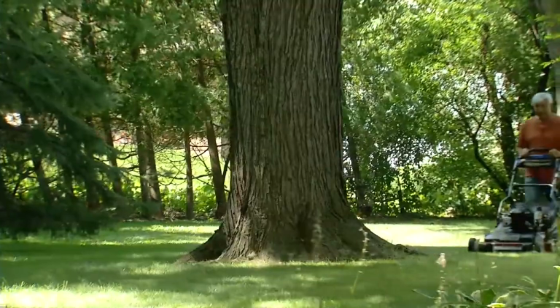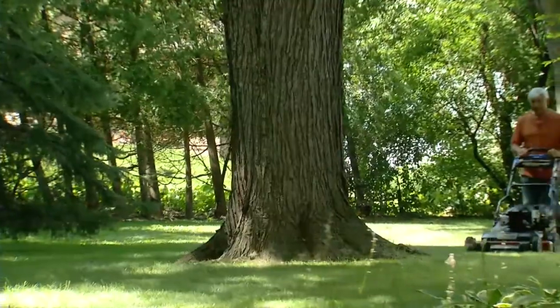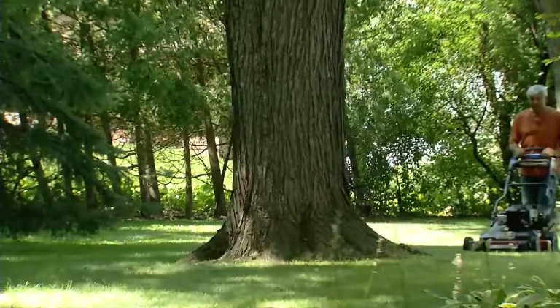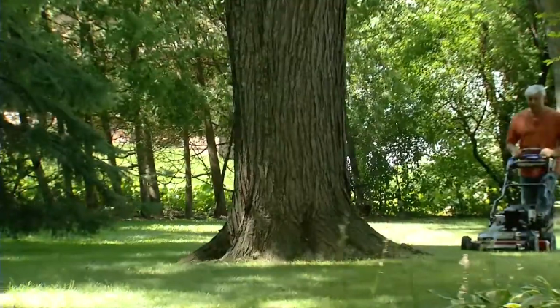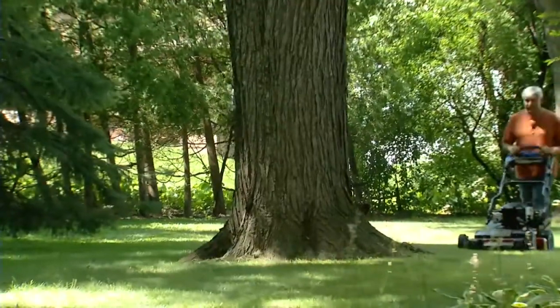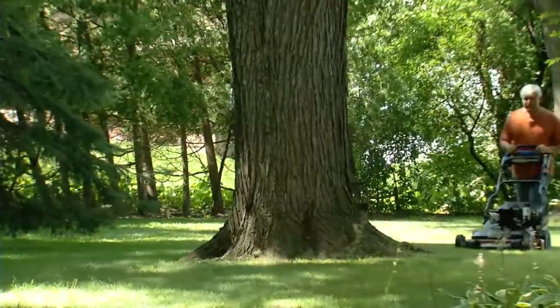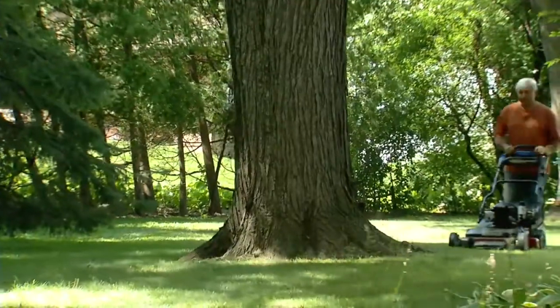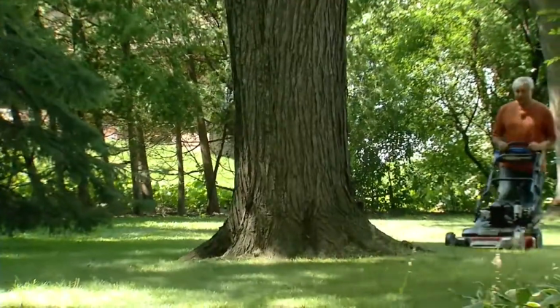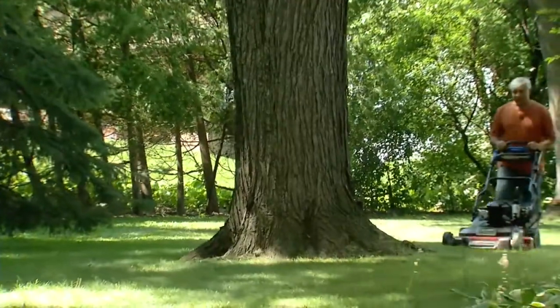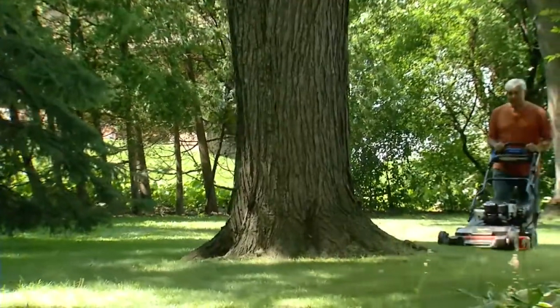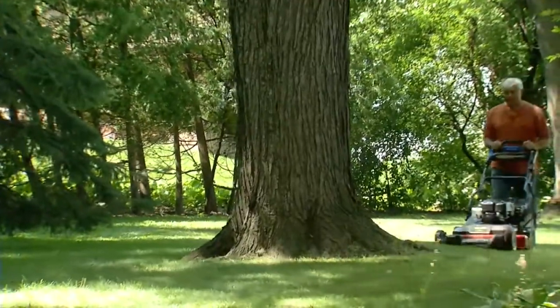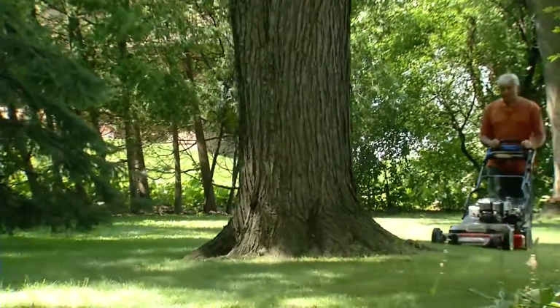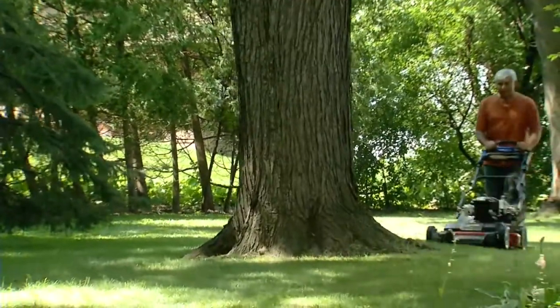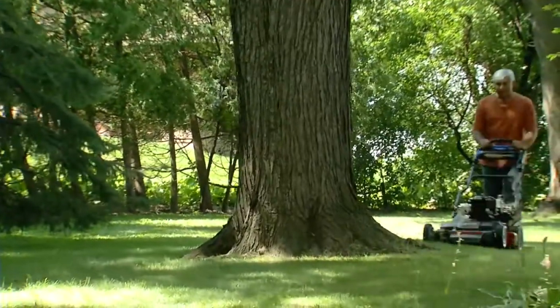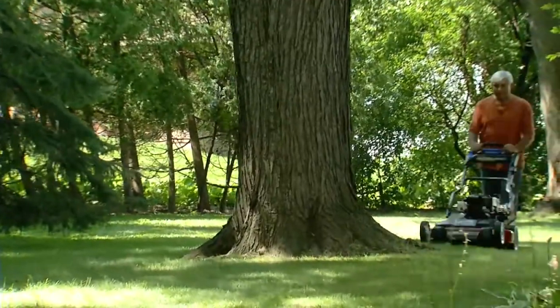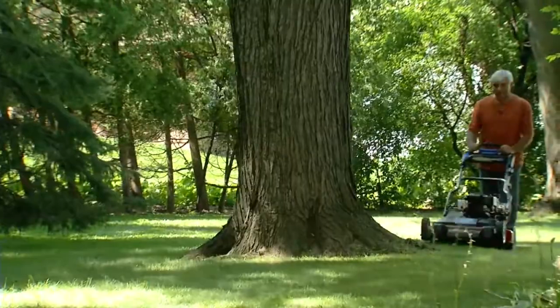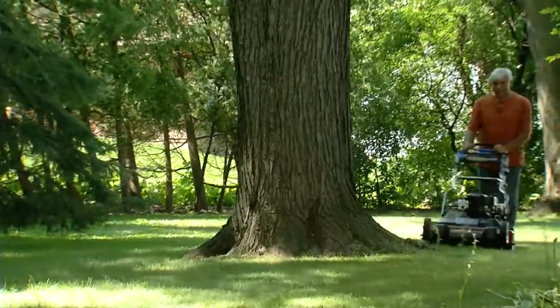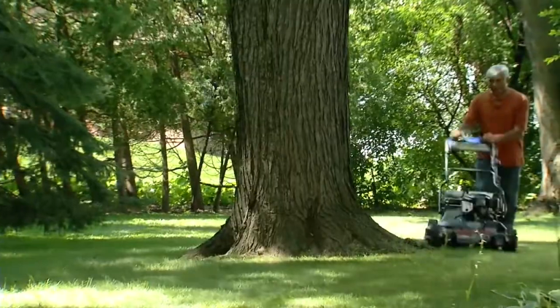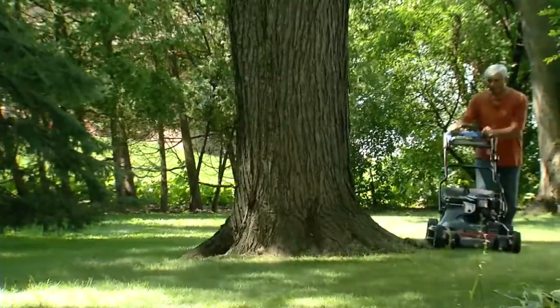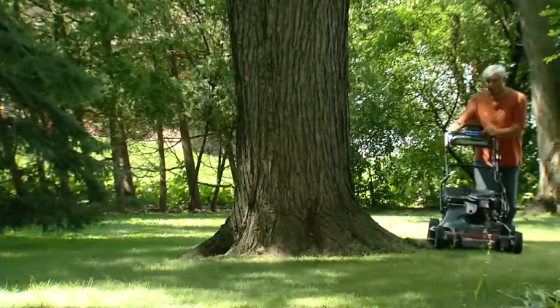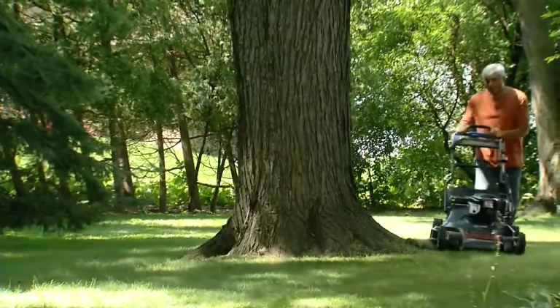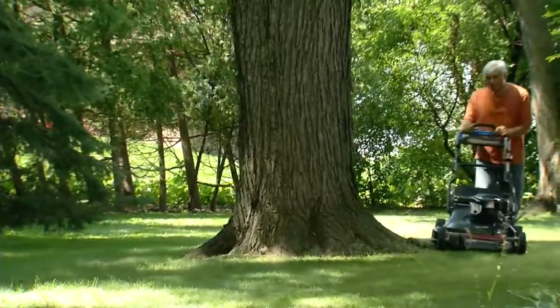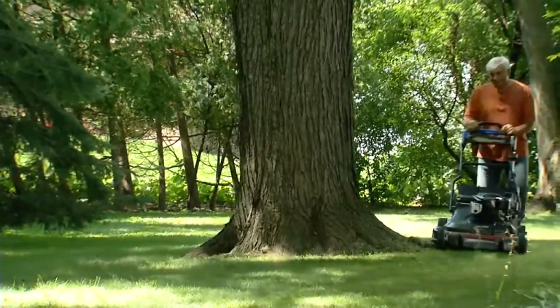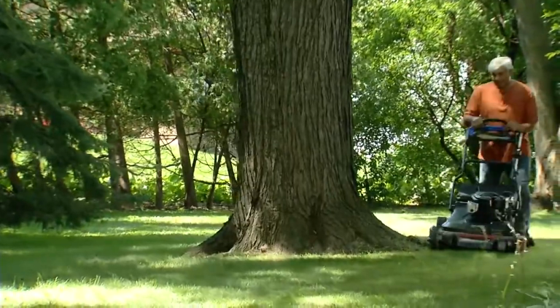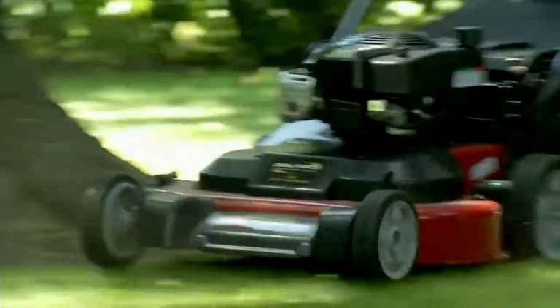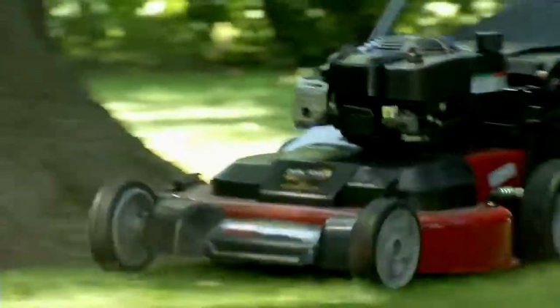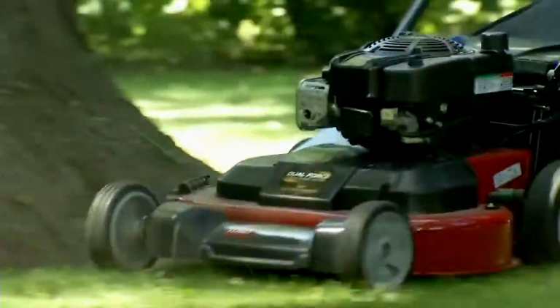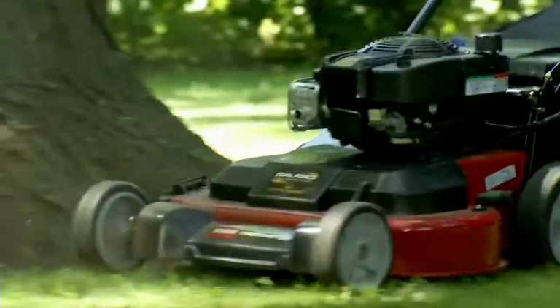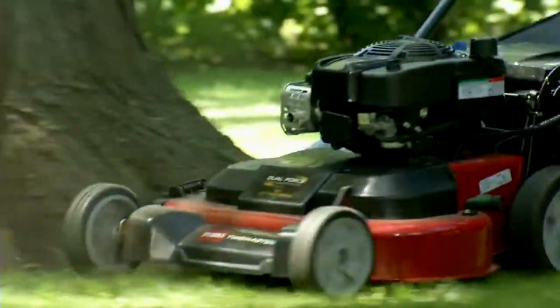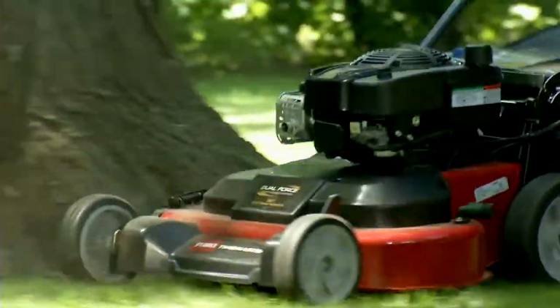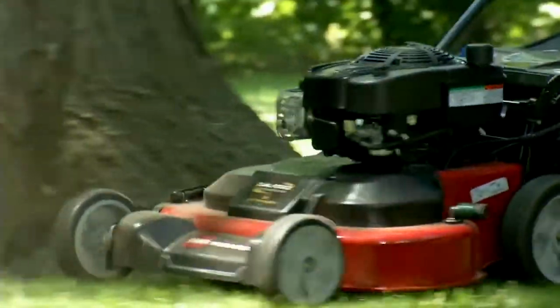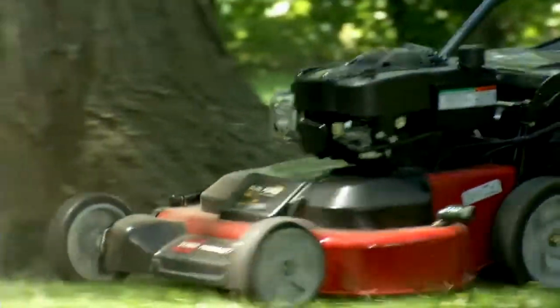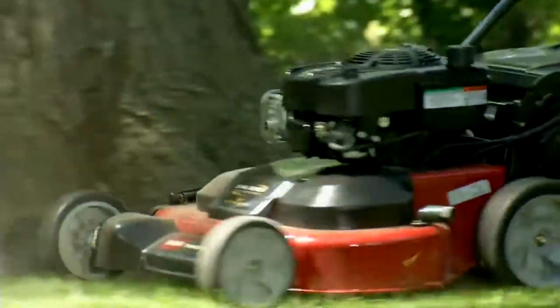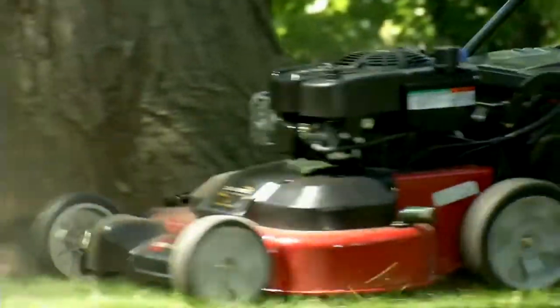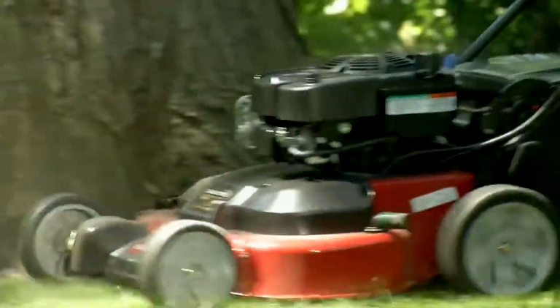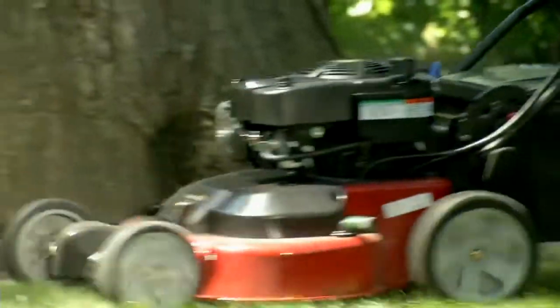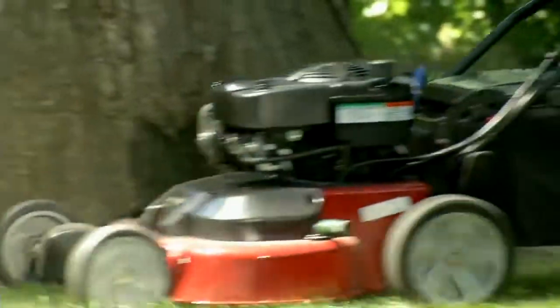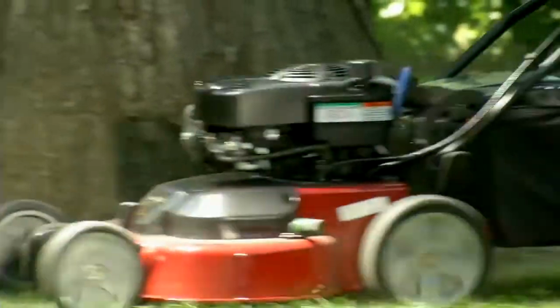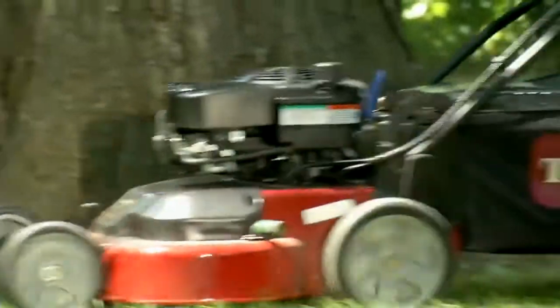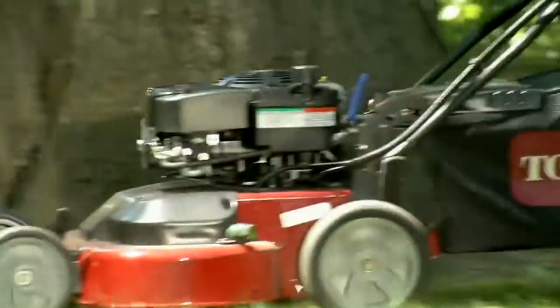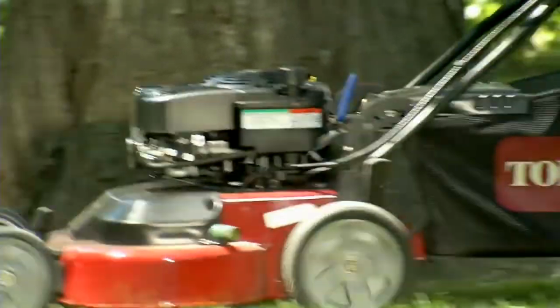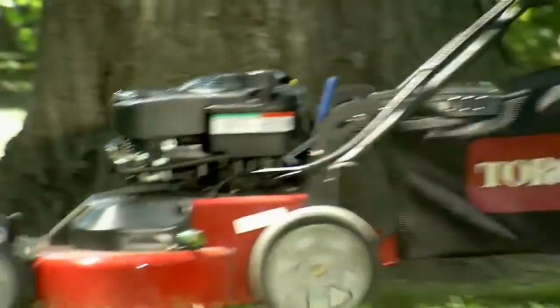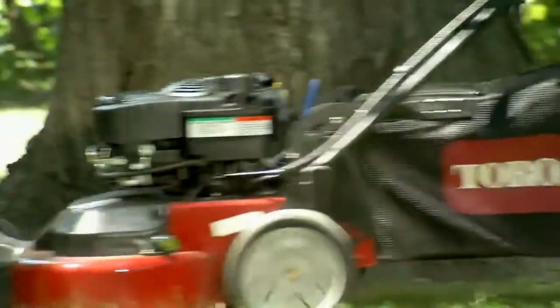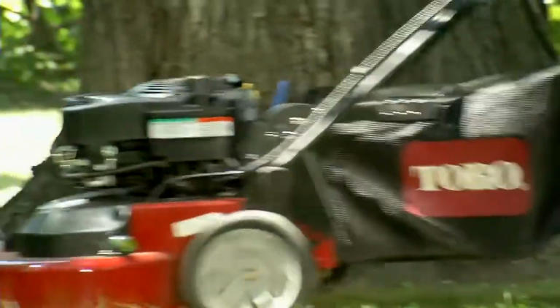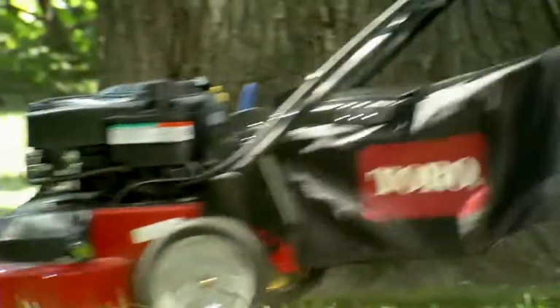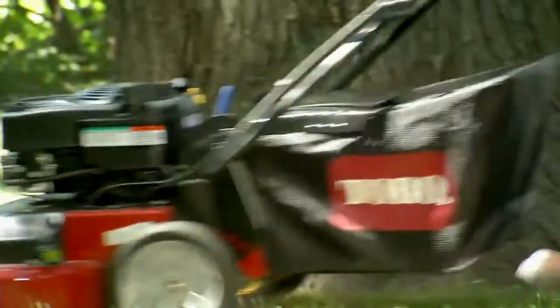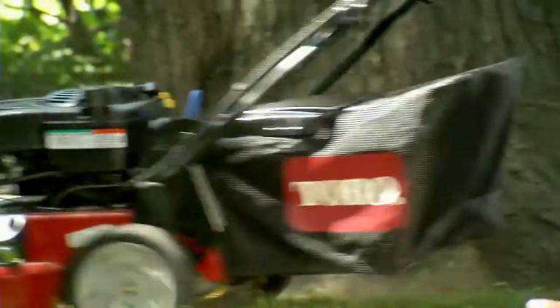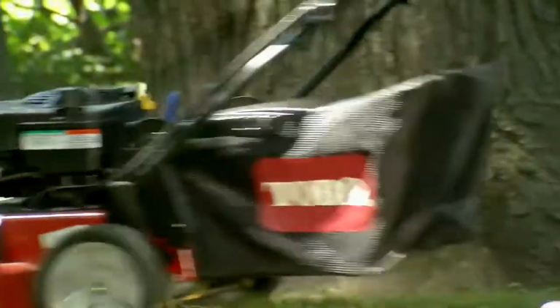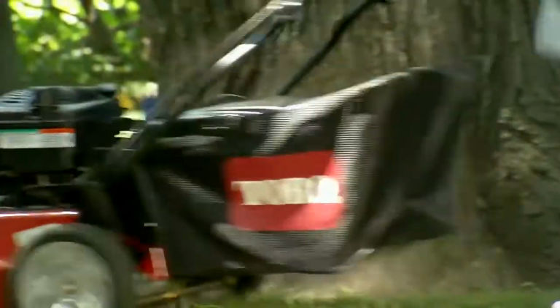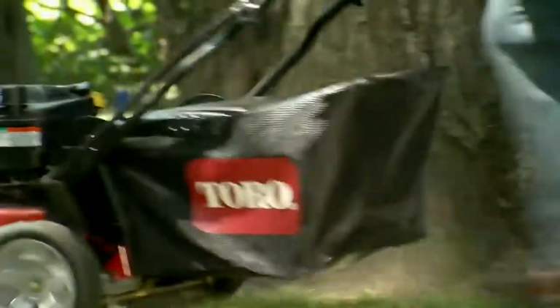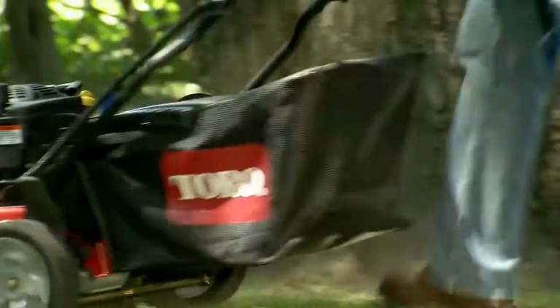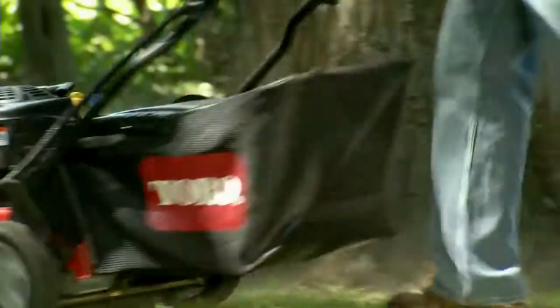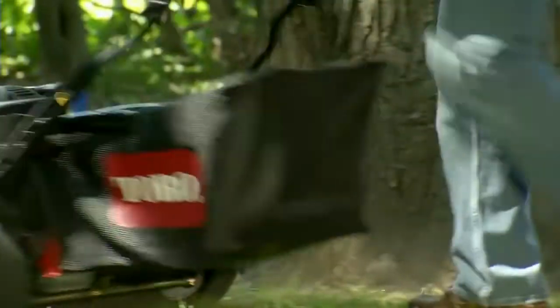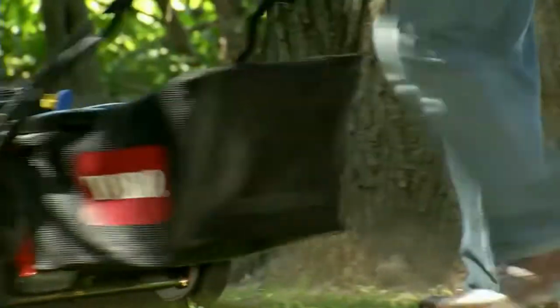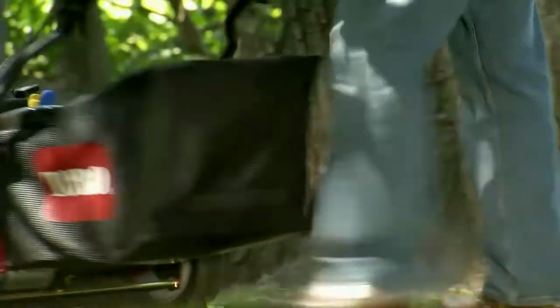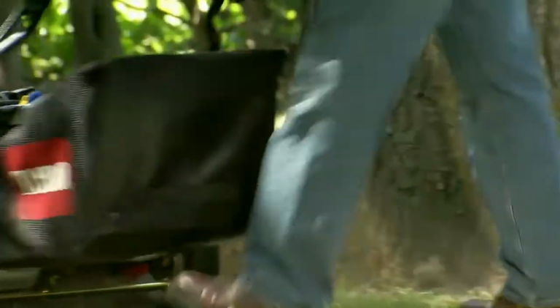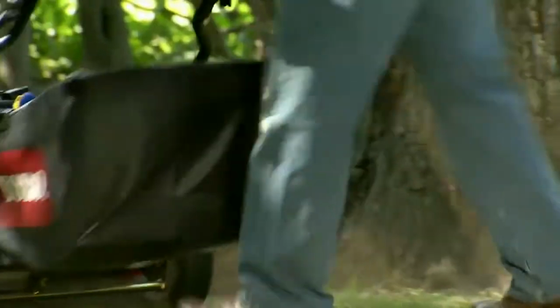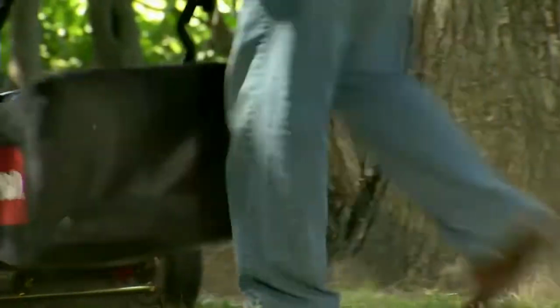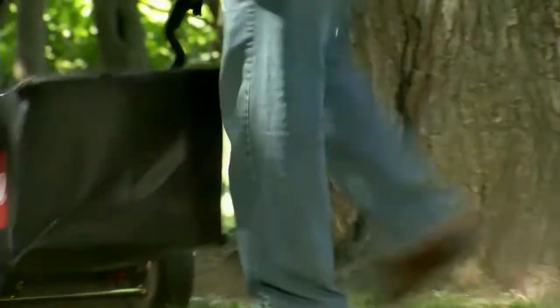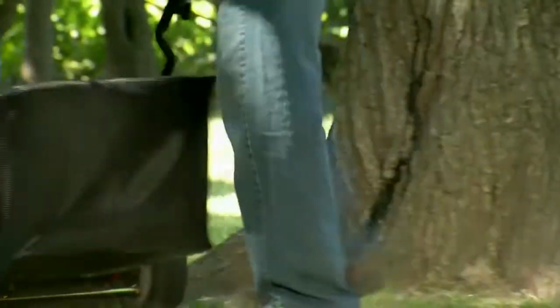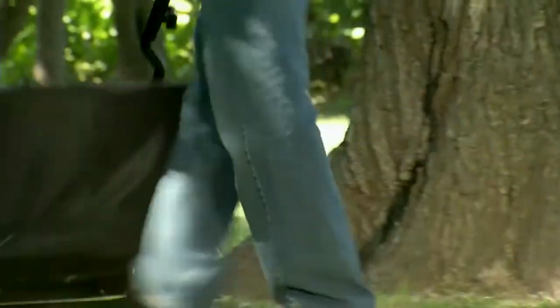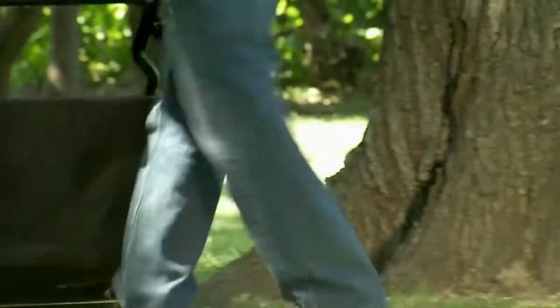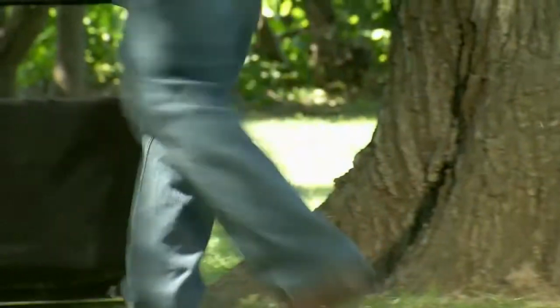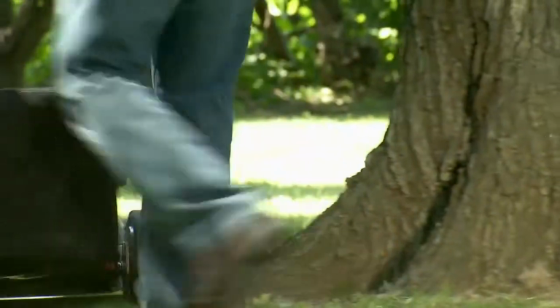Its lightweight feel and incredible manoeuvrability make it easy to mow around trees and landscaping.